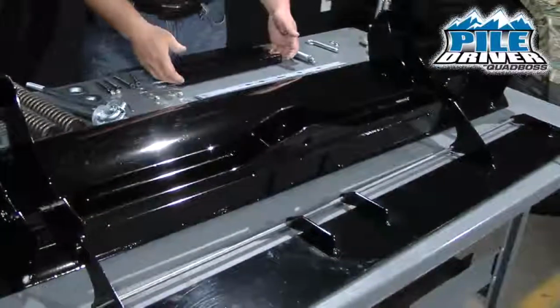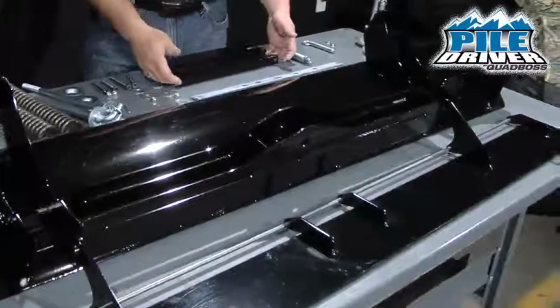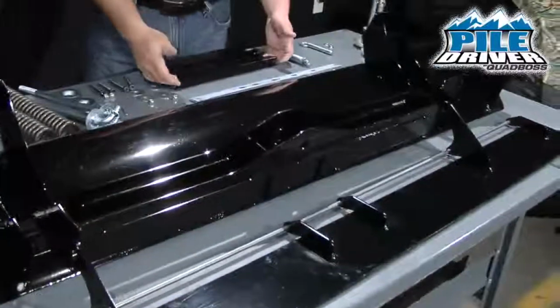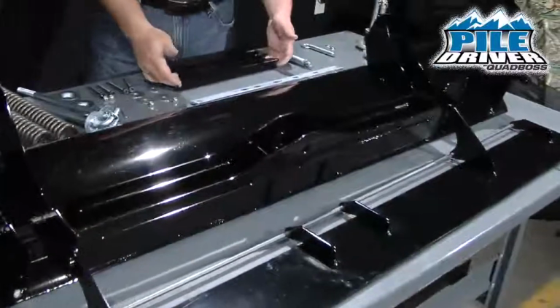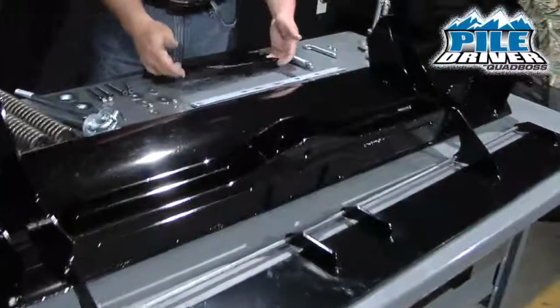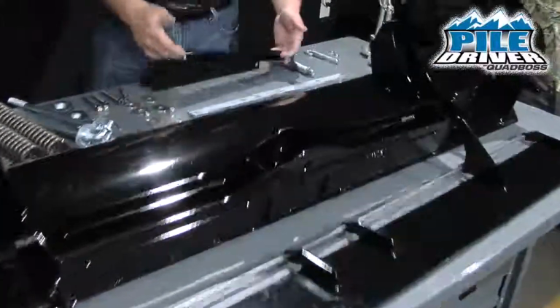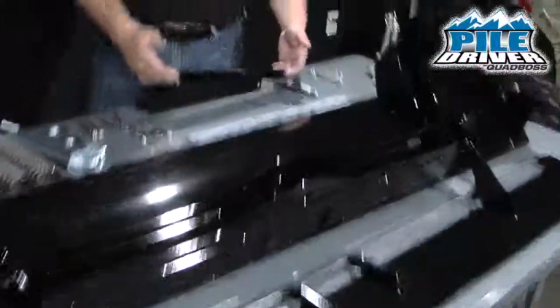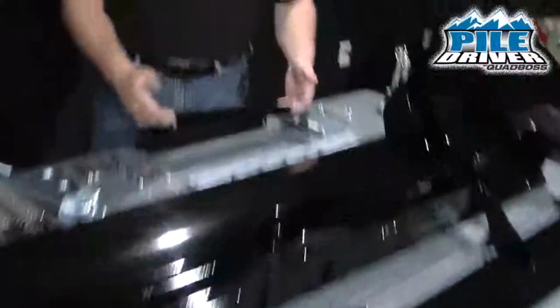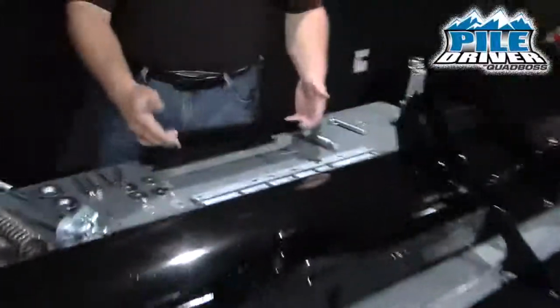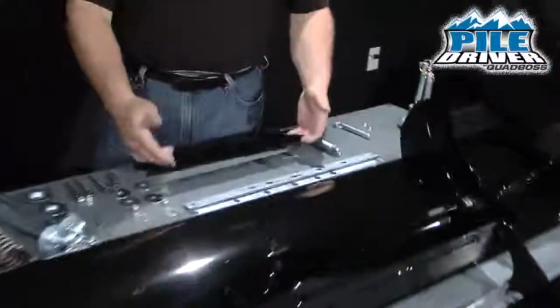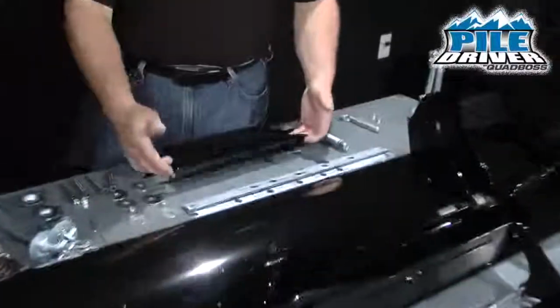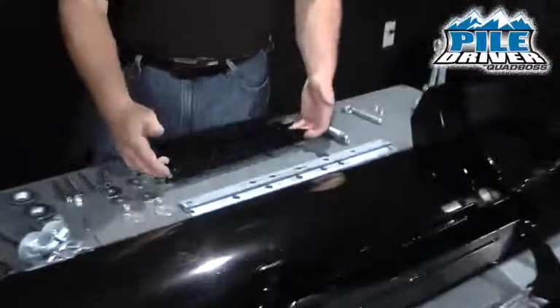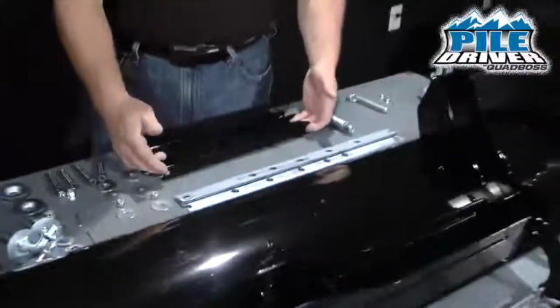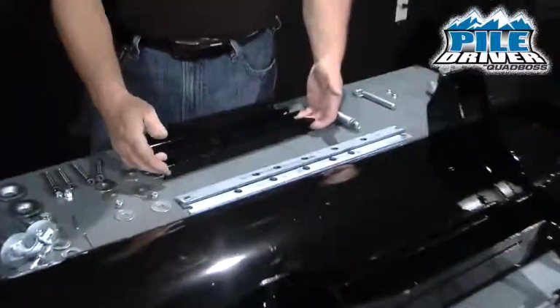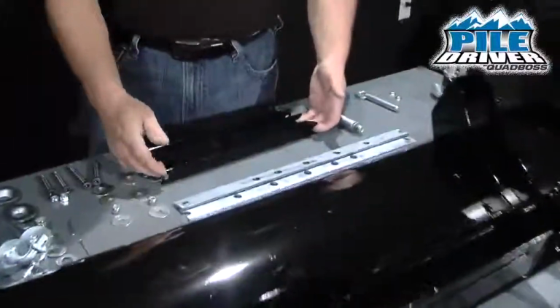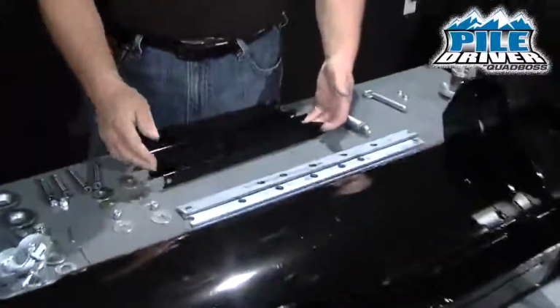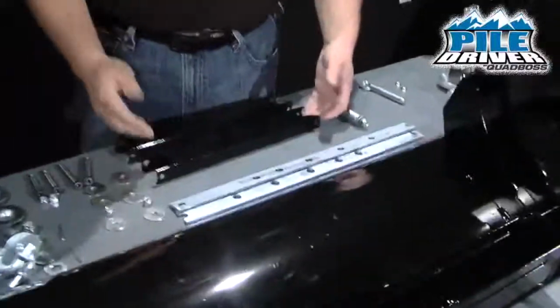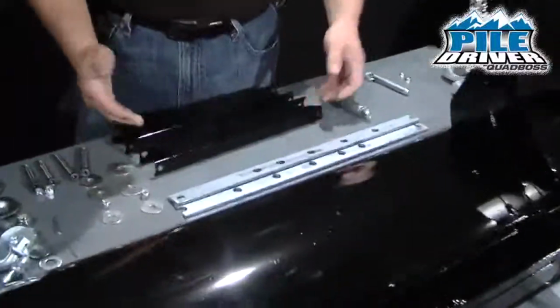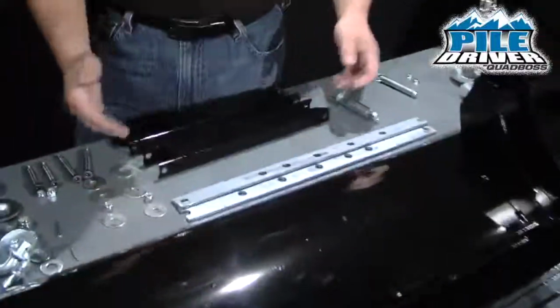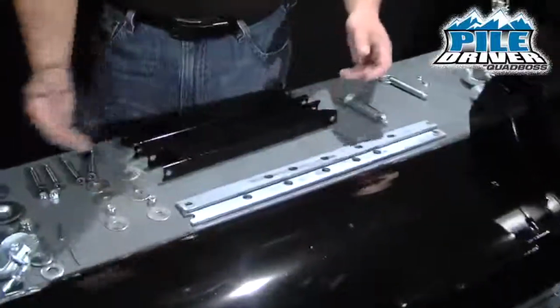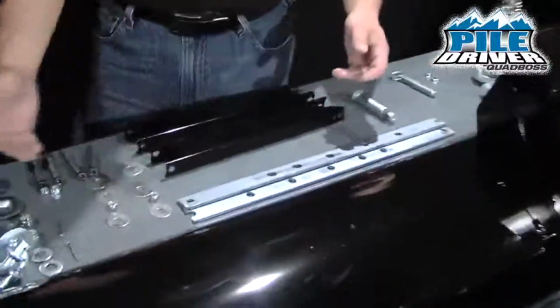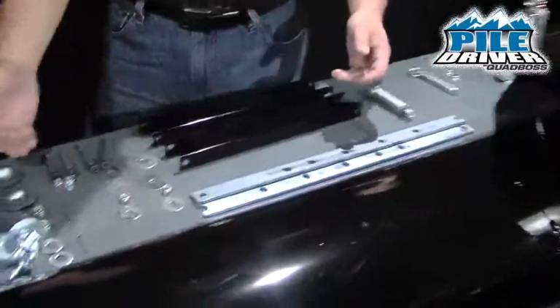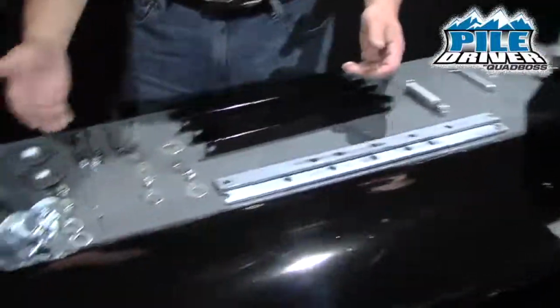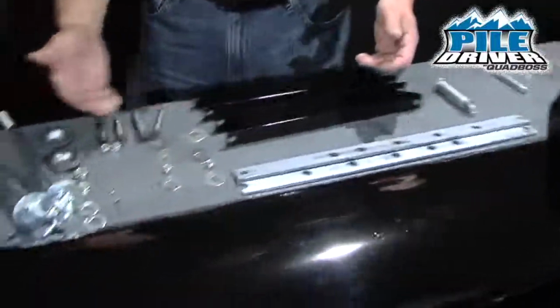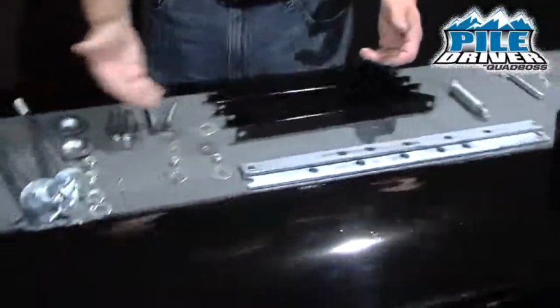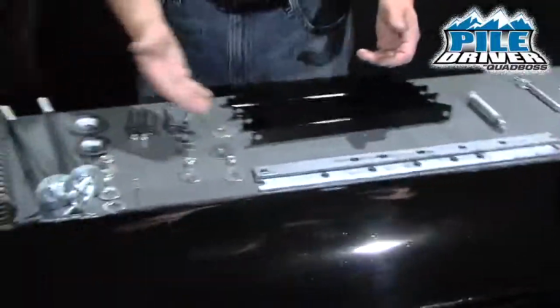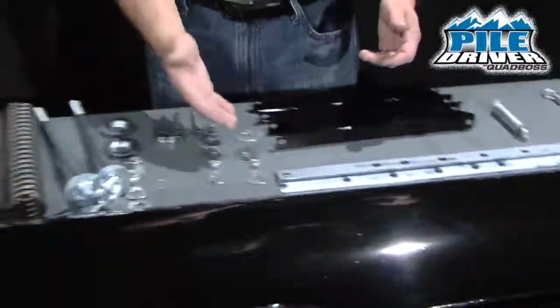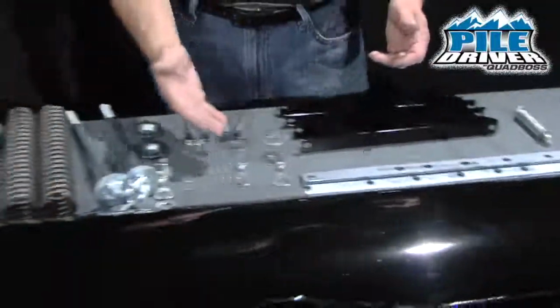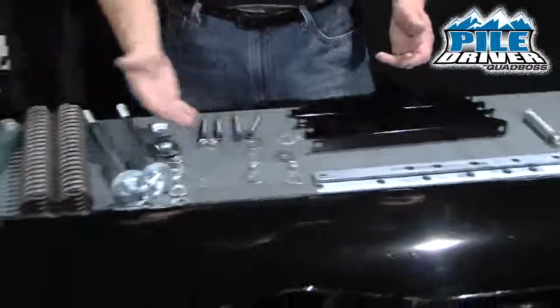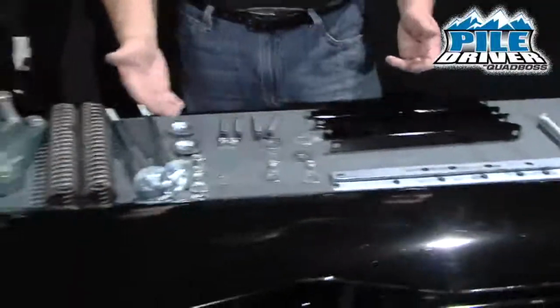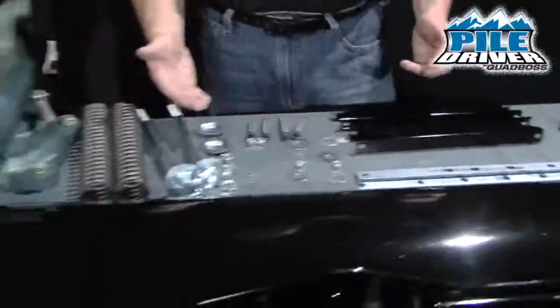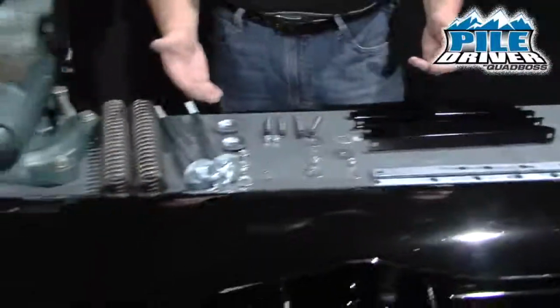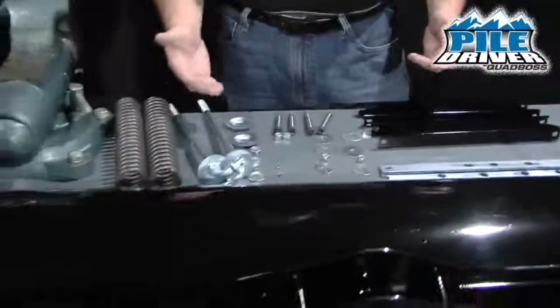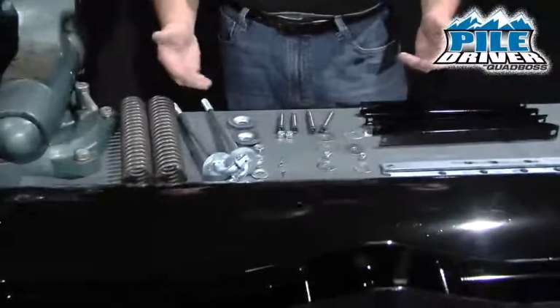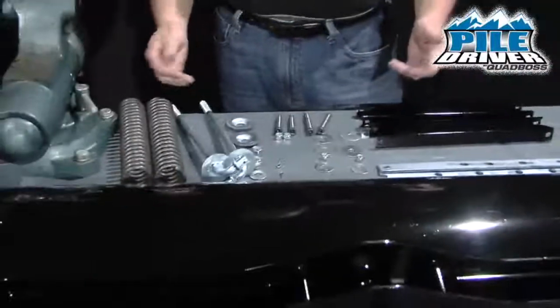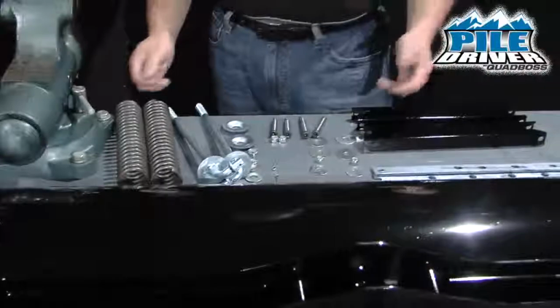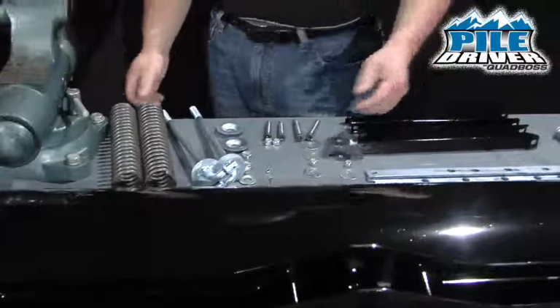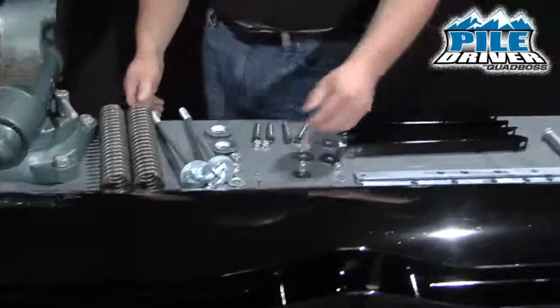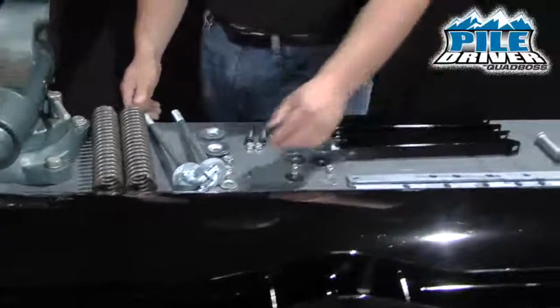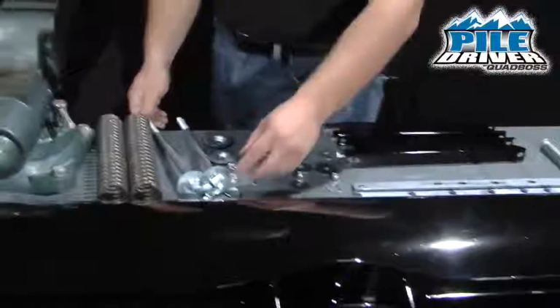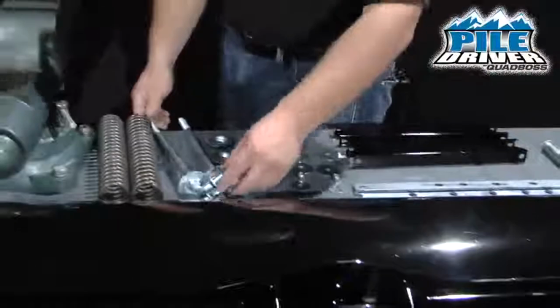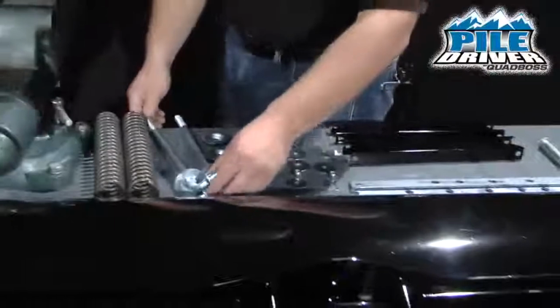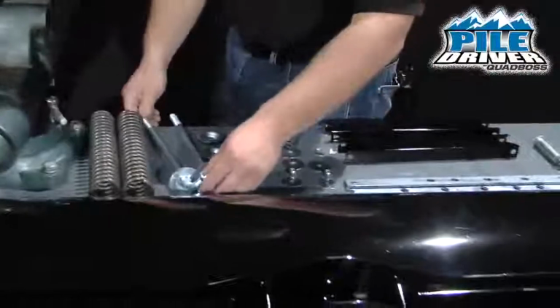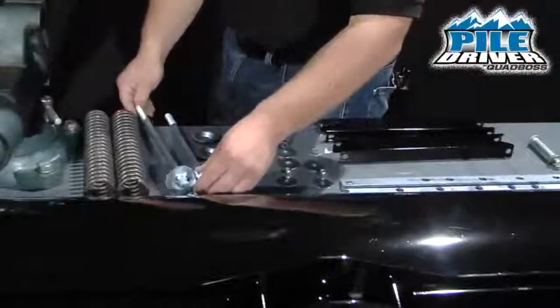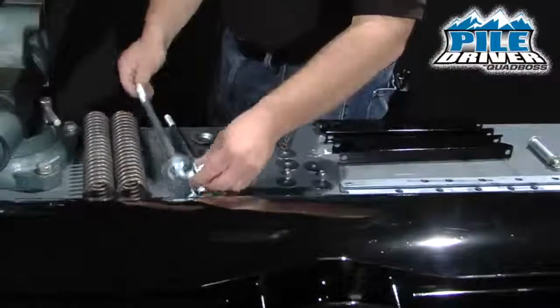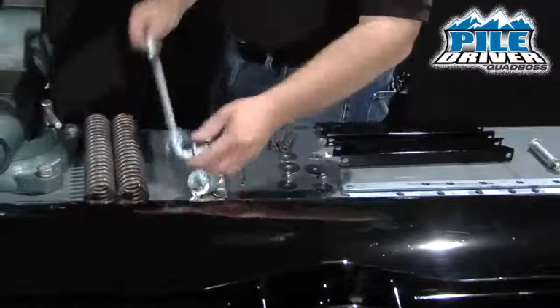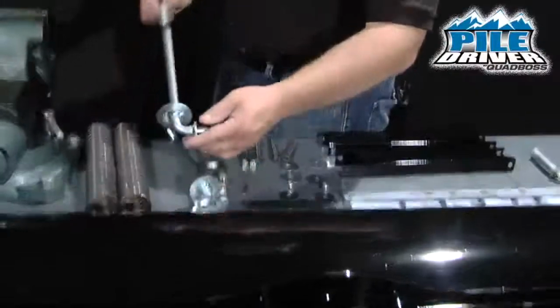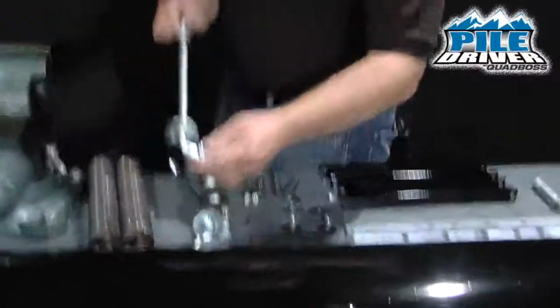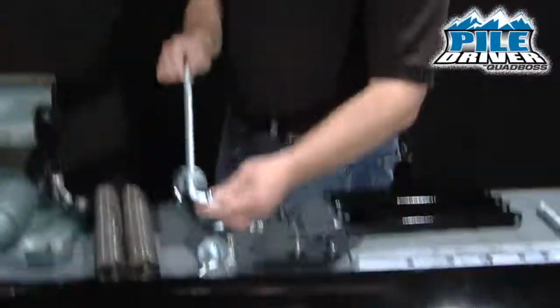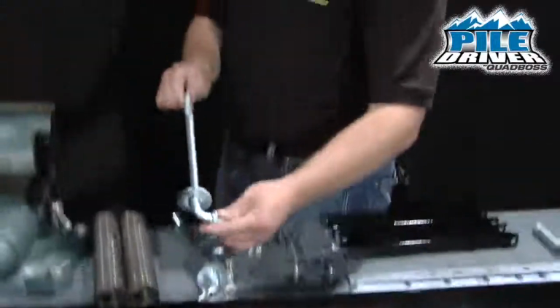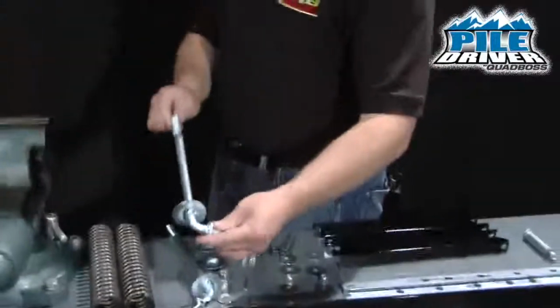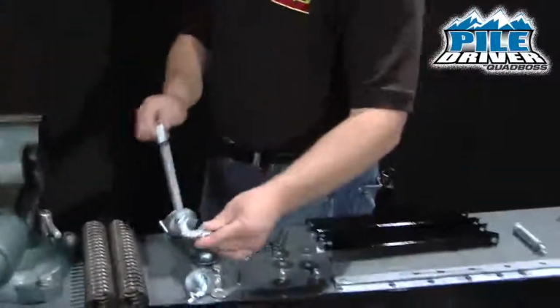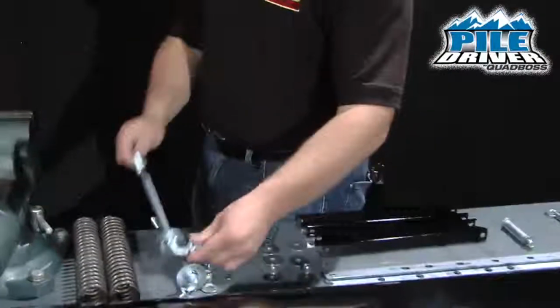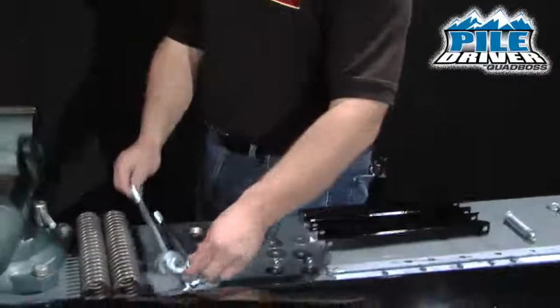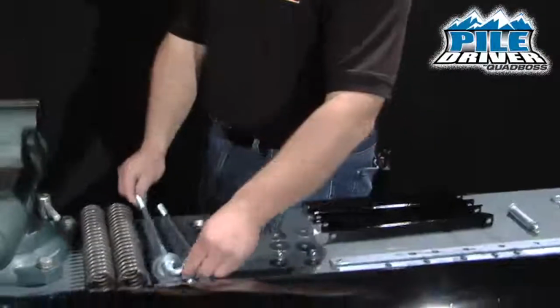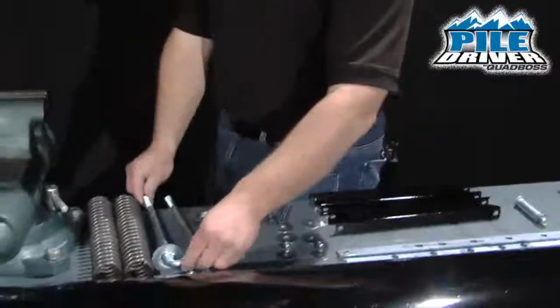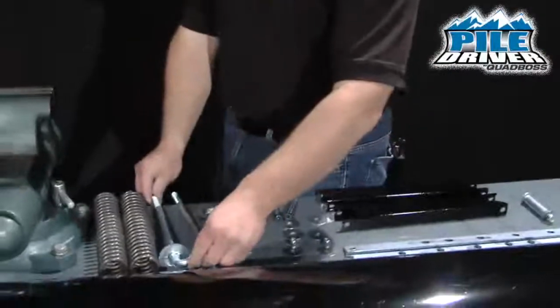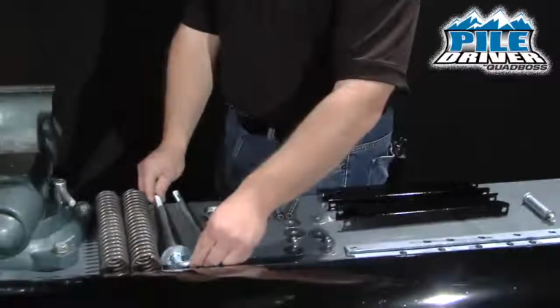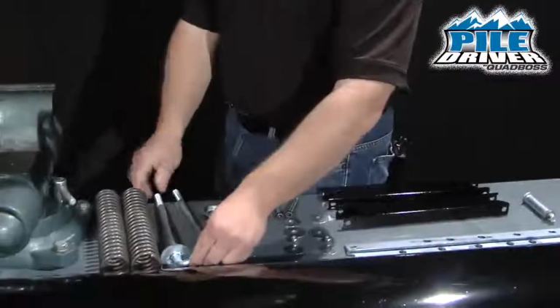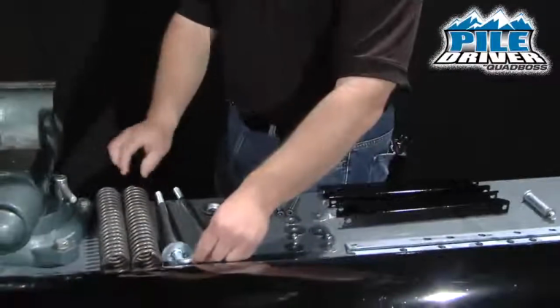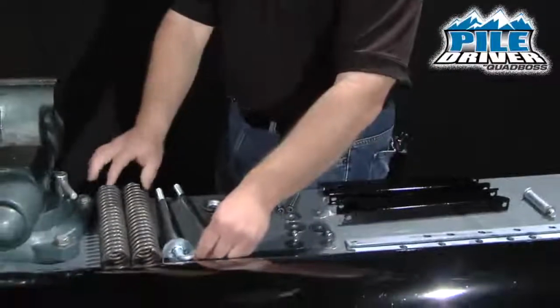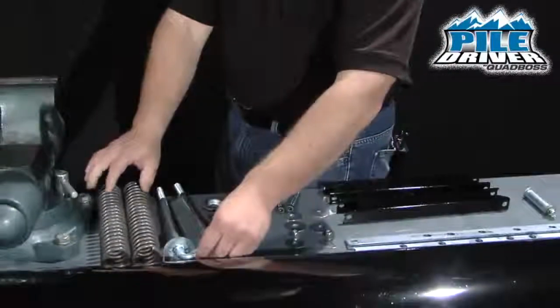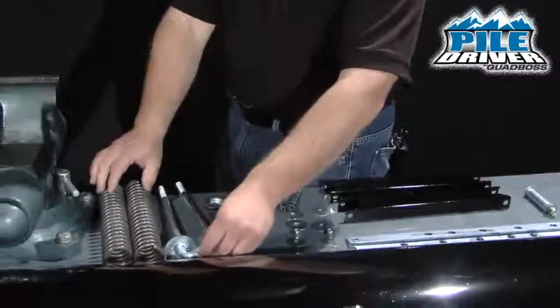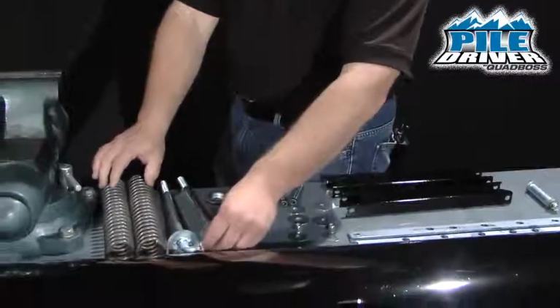These are the angle braces. Then you've got all the shoulder bolts and the washers that you need, along with the spring shafts and the springs.